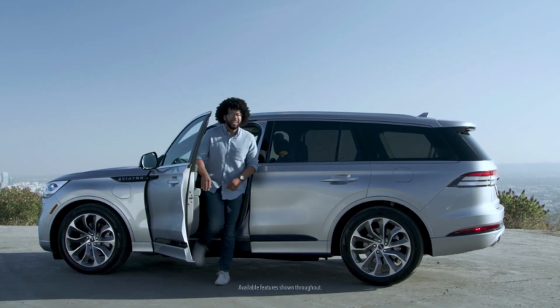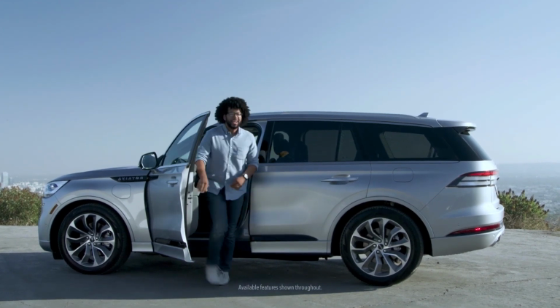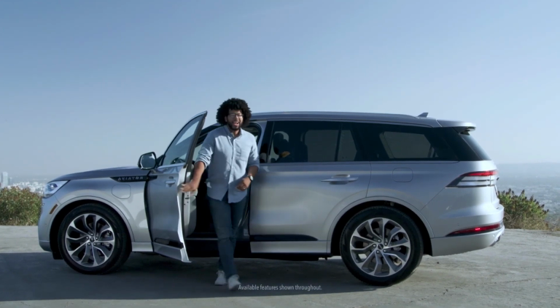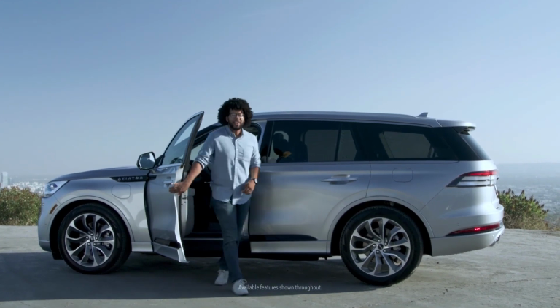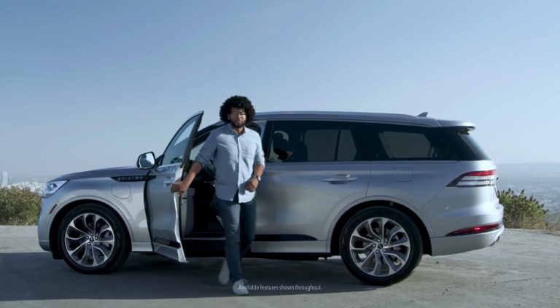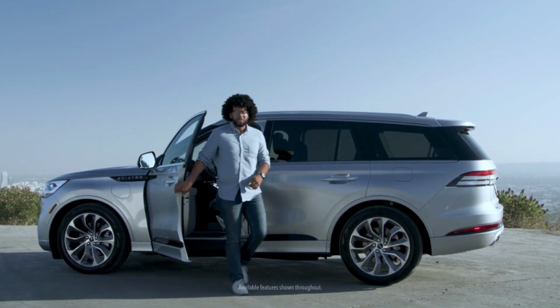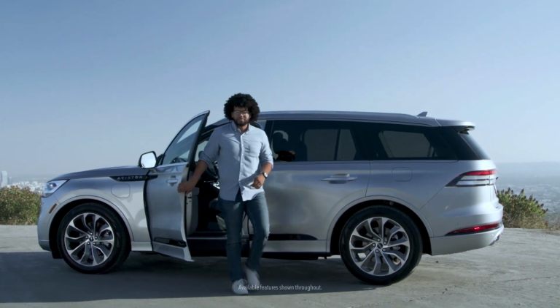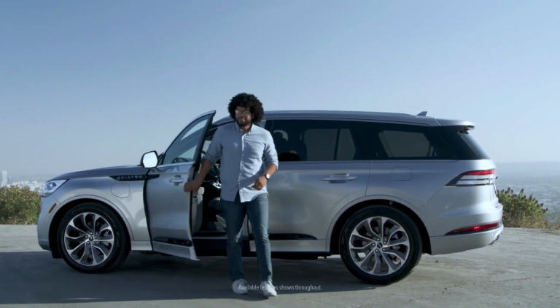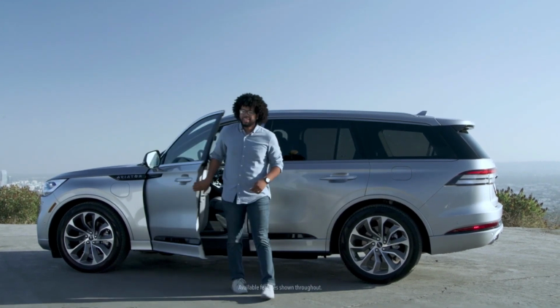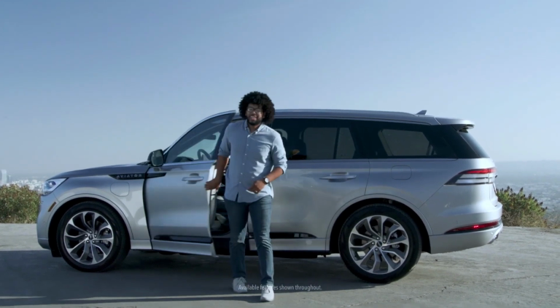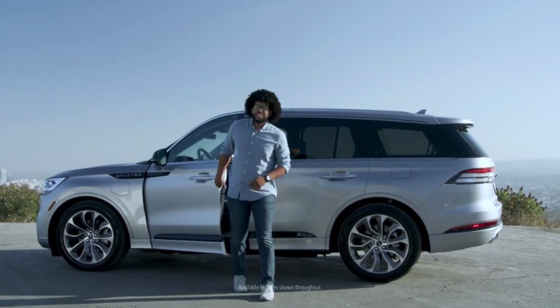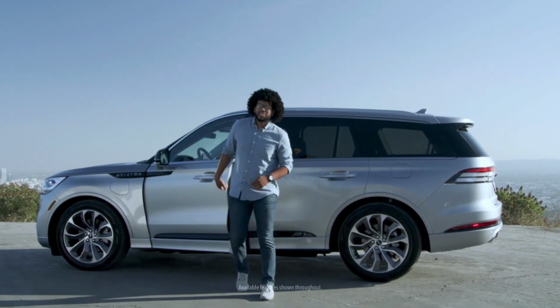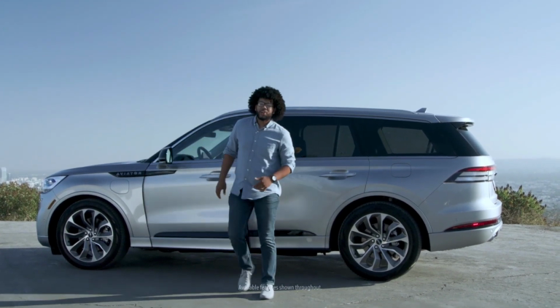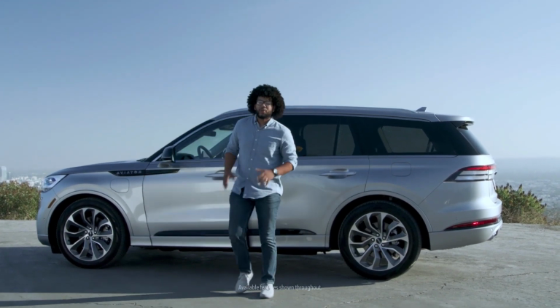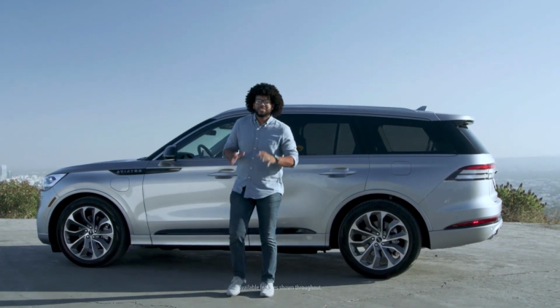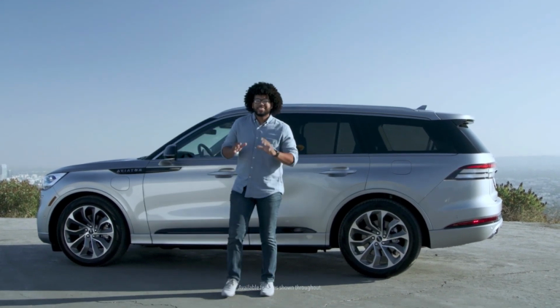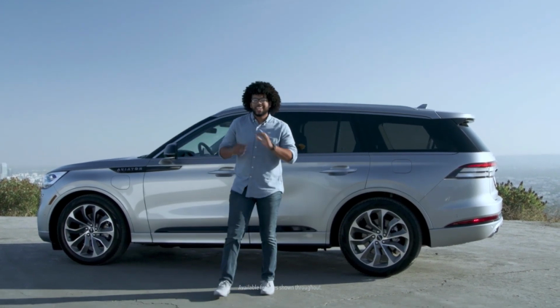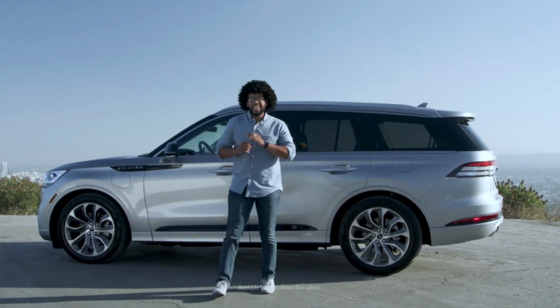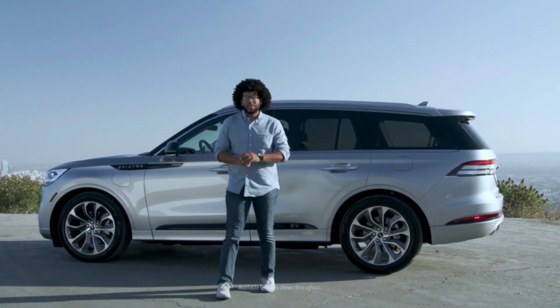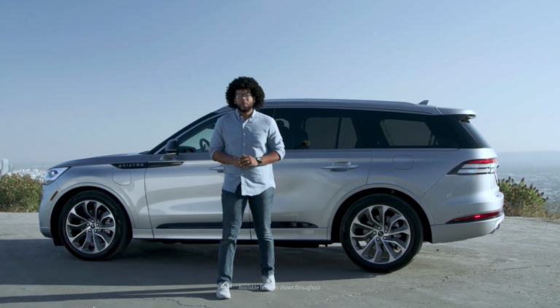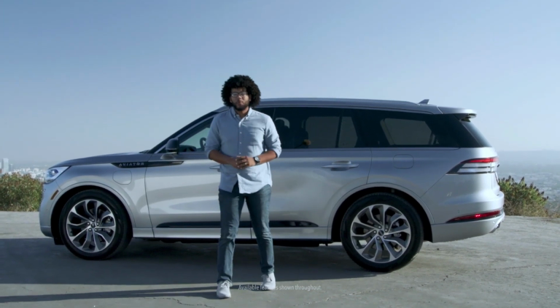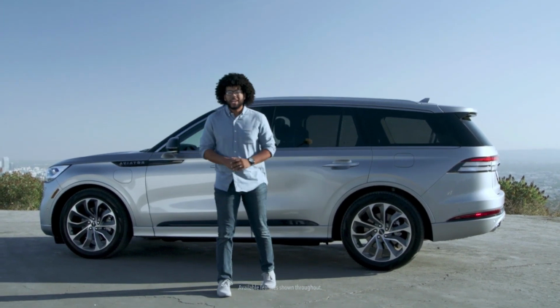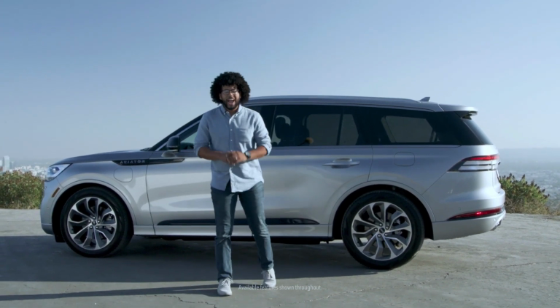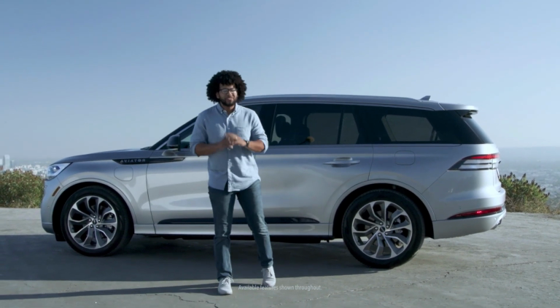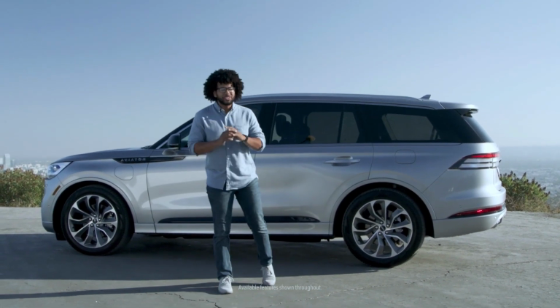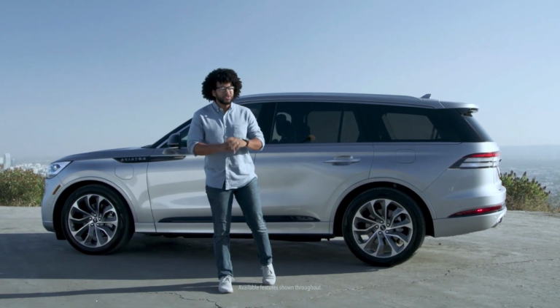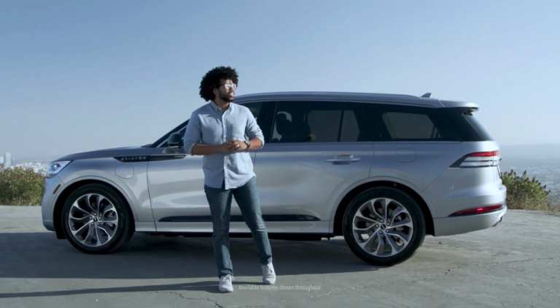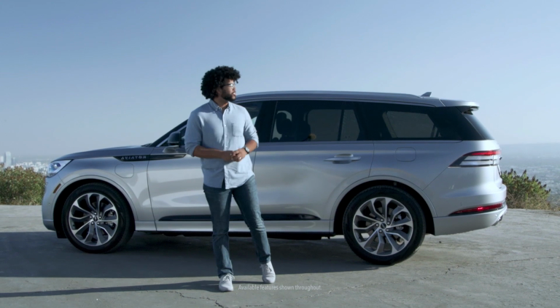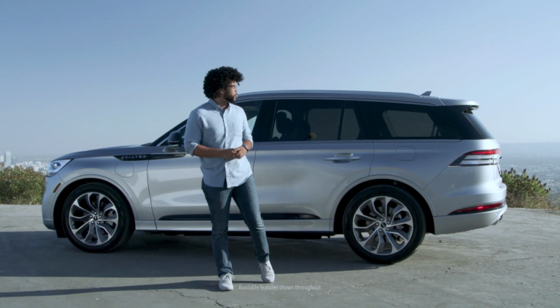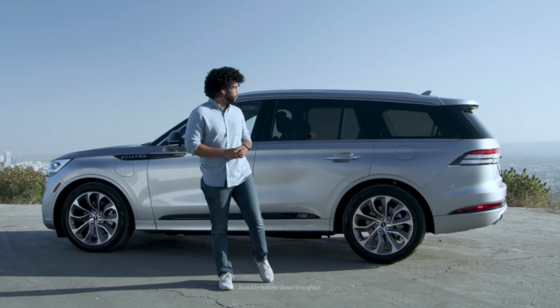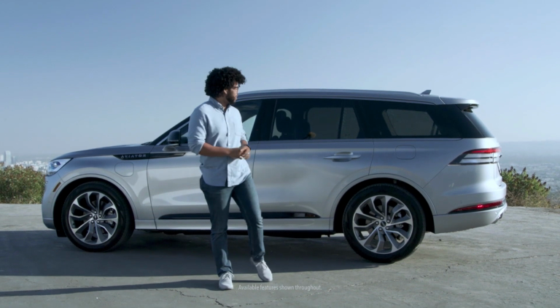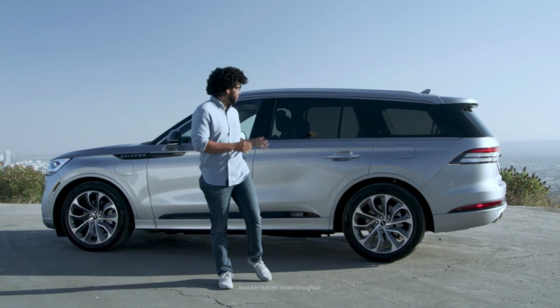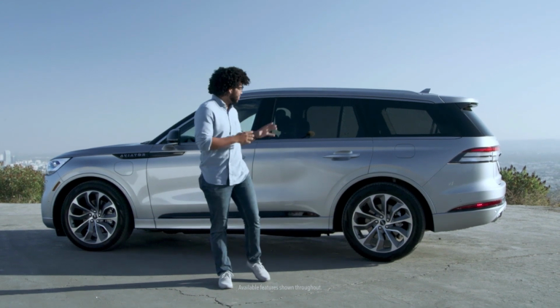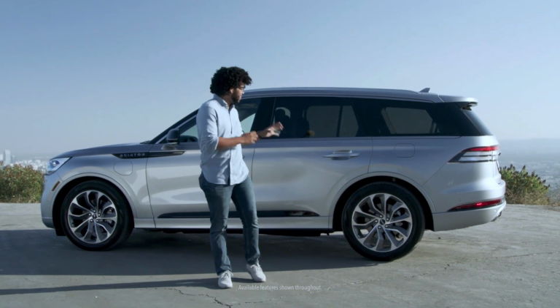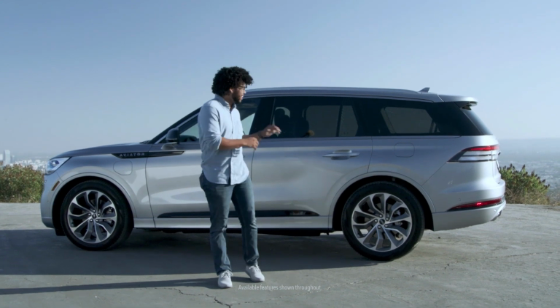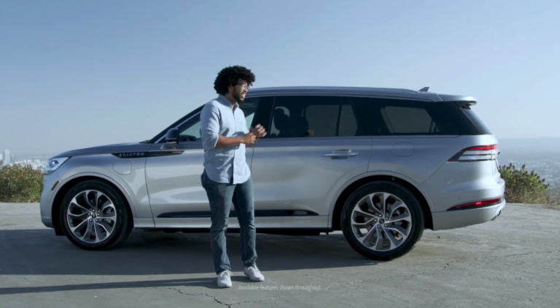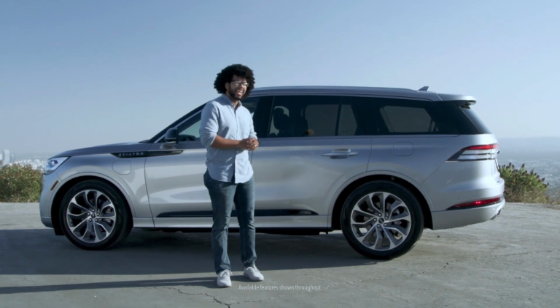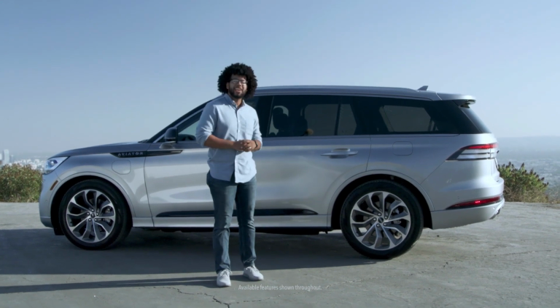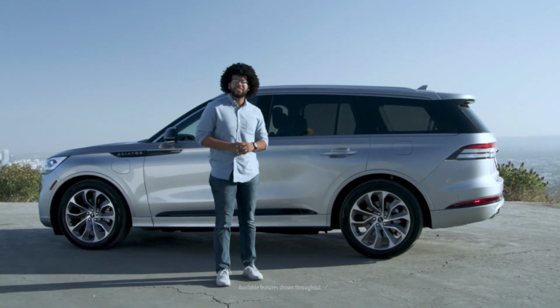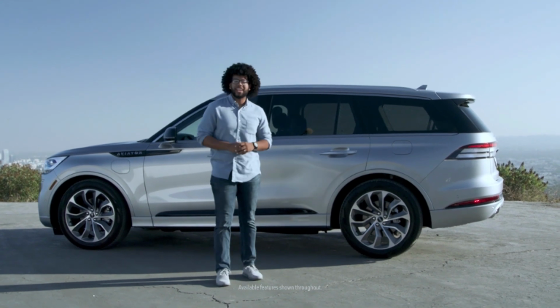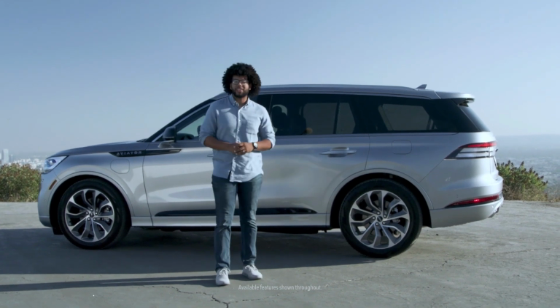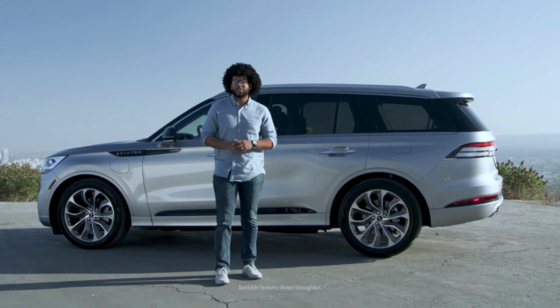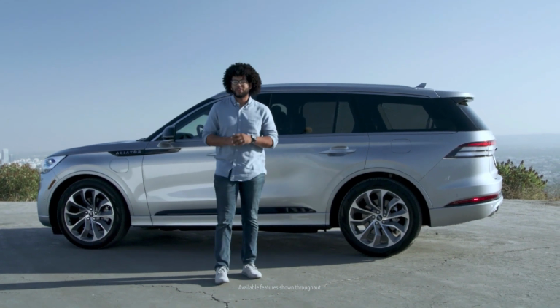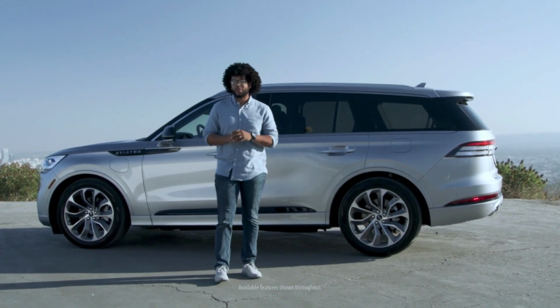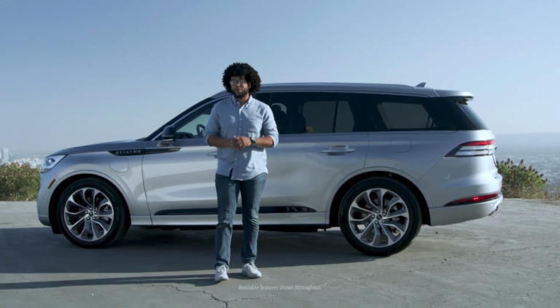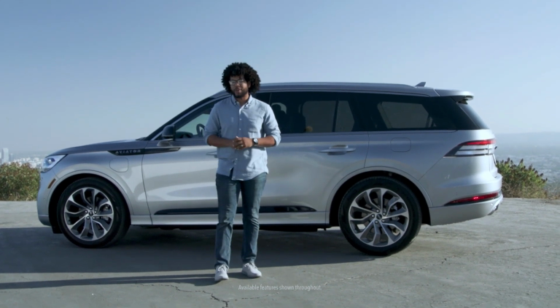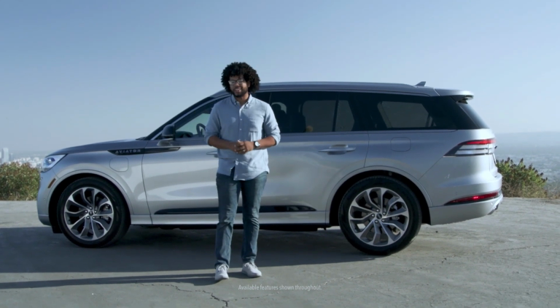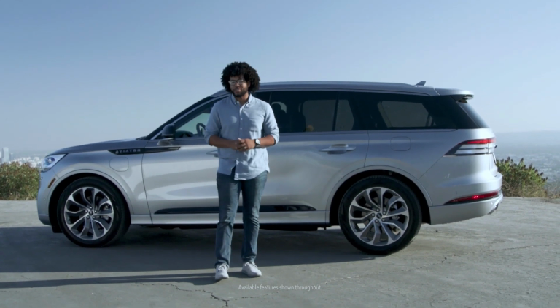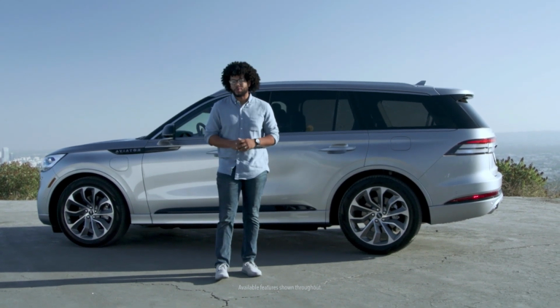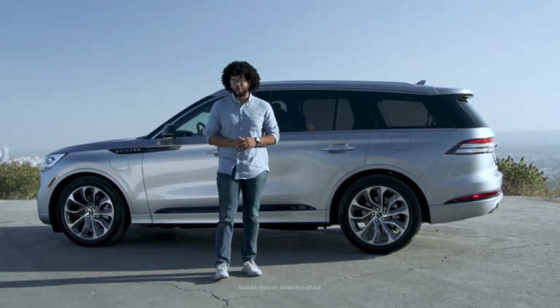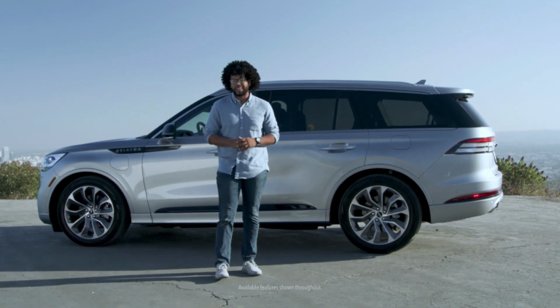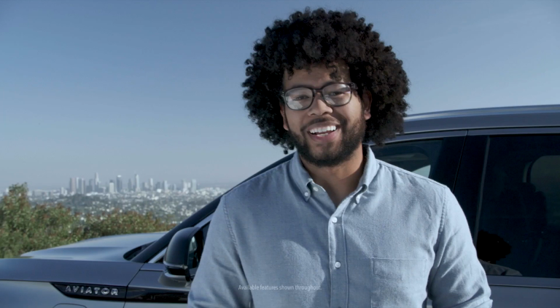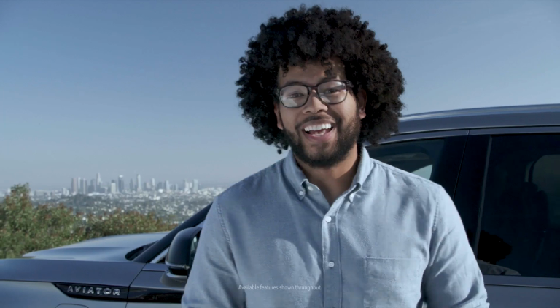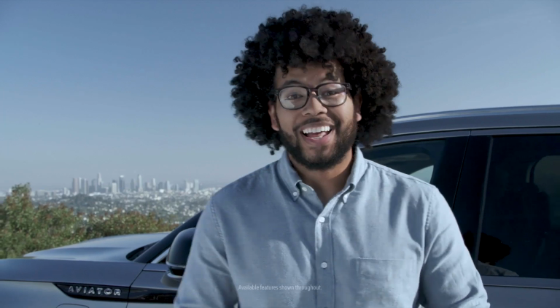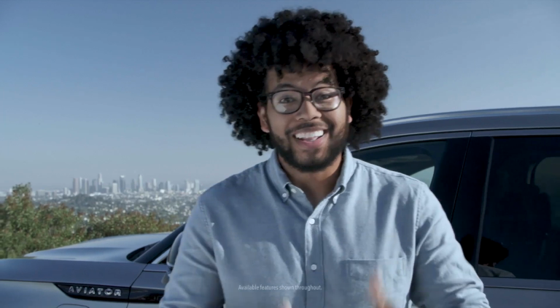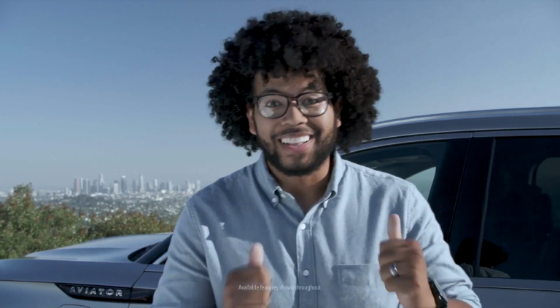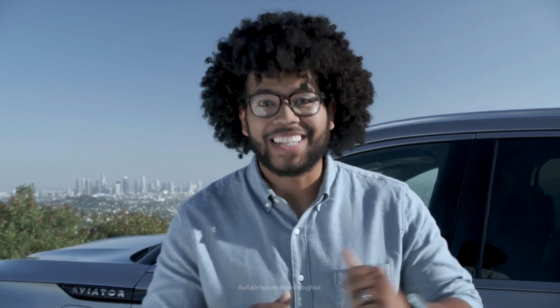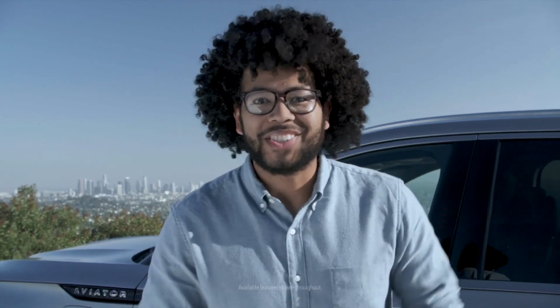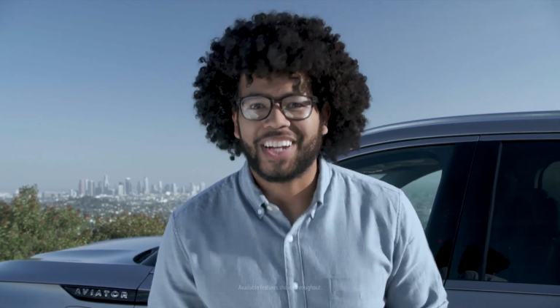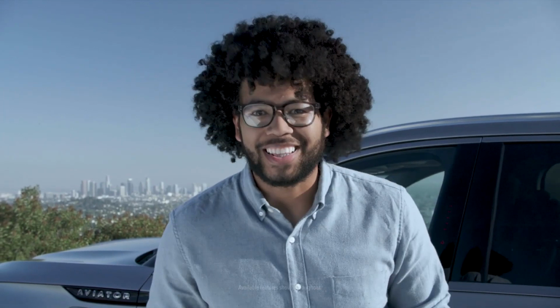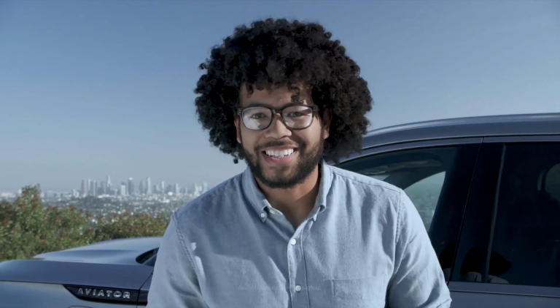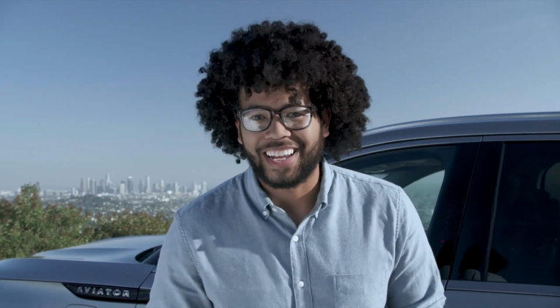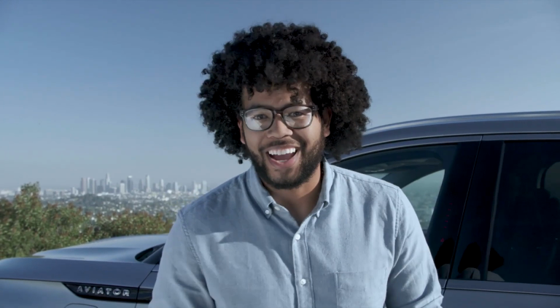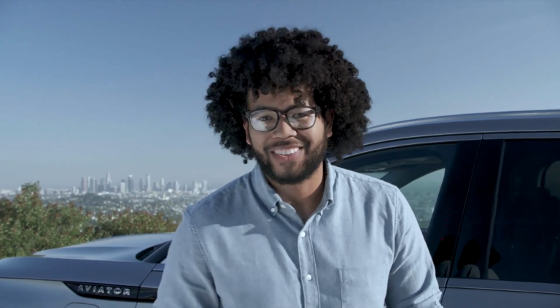Hey everyone, so today we have the 2020 Lincoln Aviator Grand Touring. Let's check this thing out.